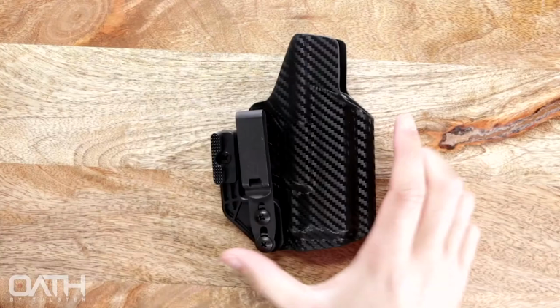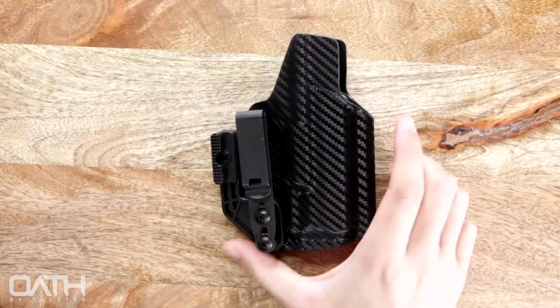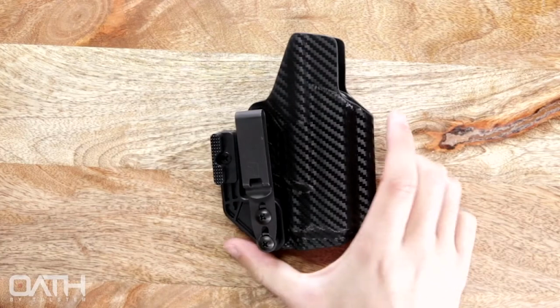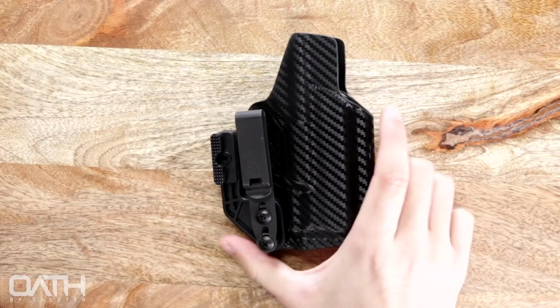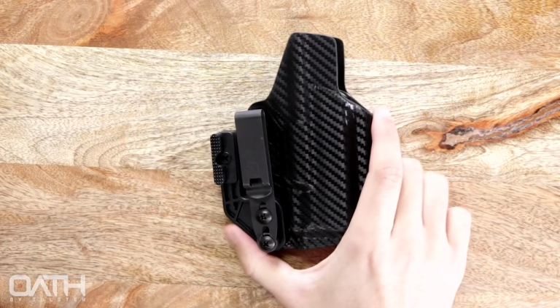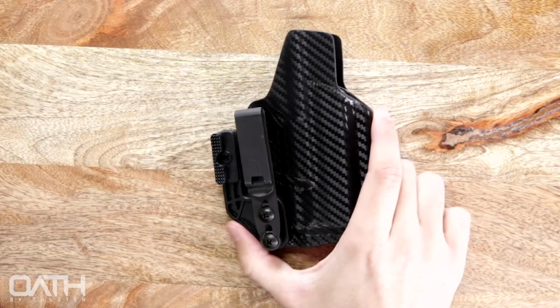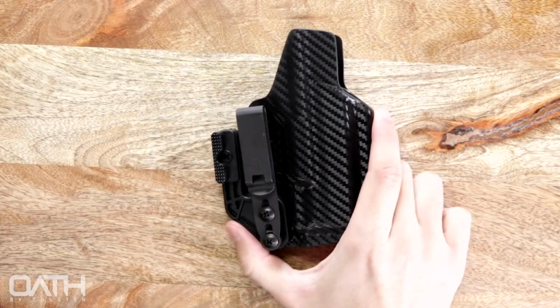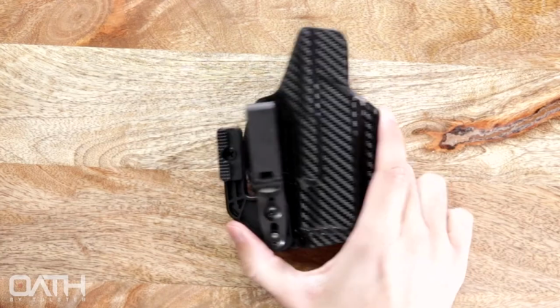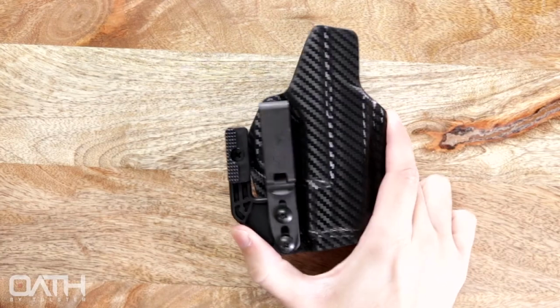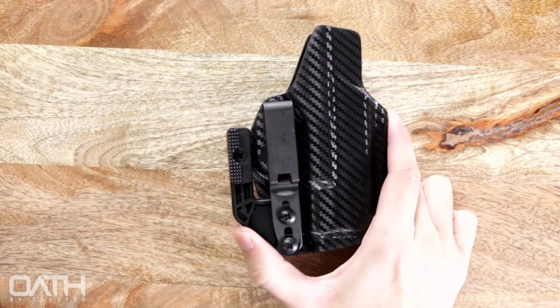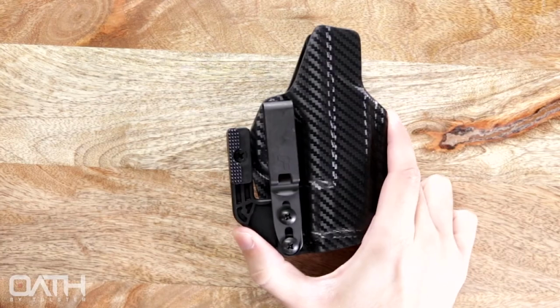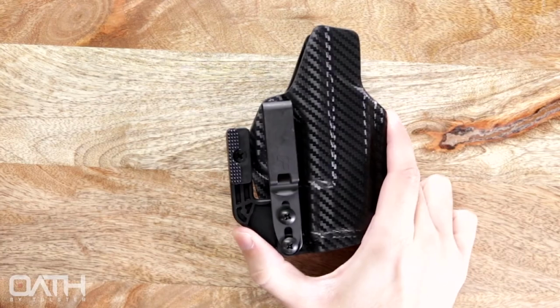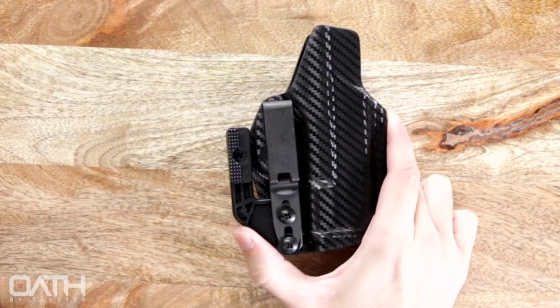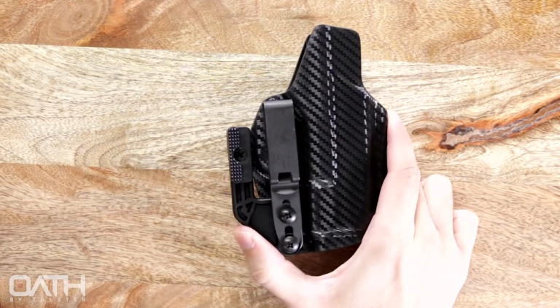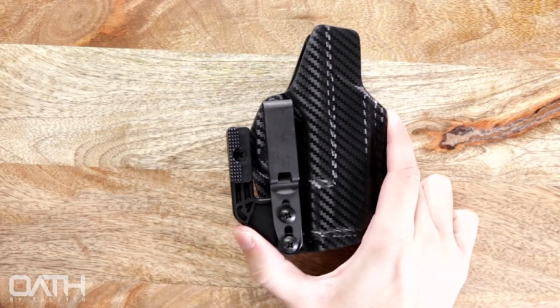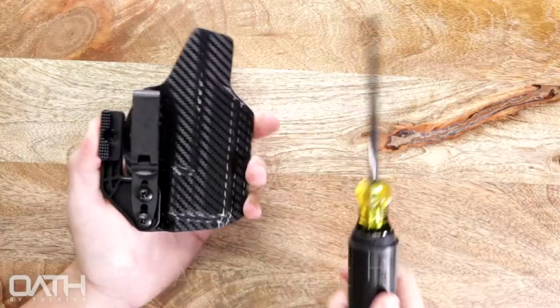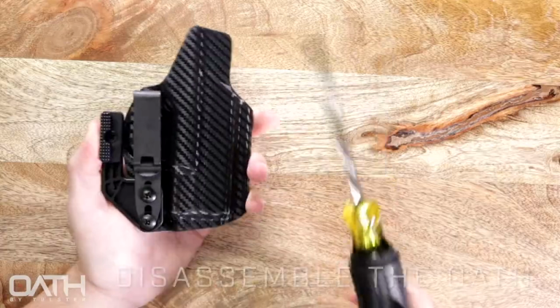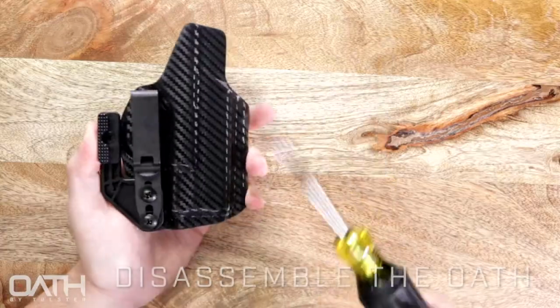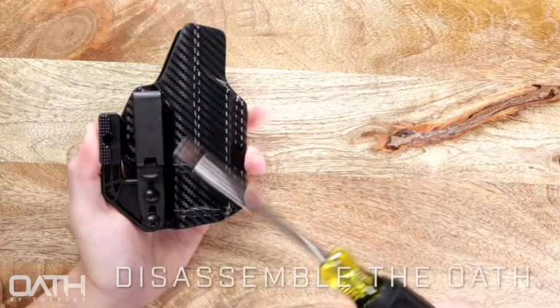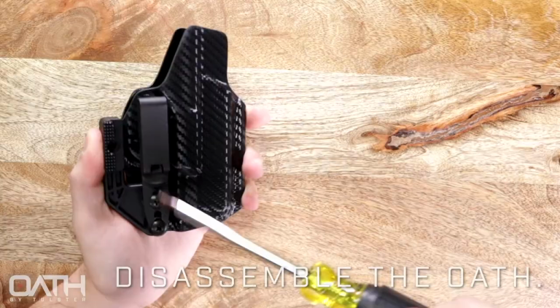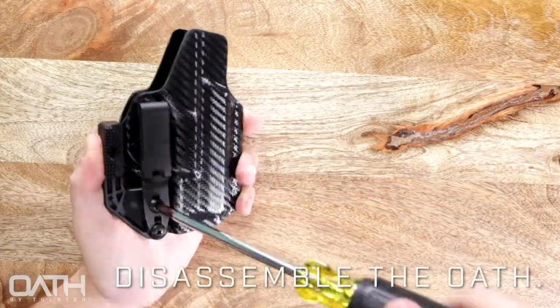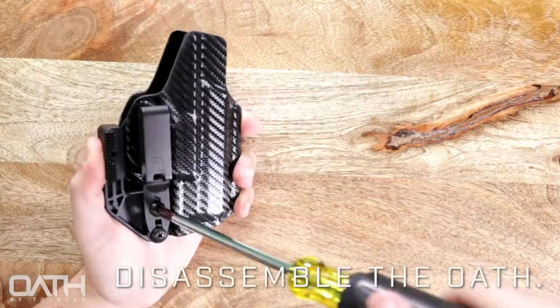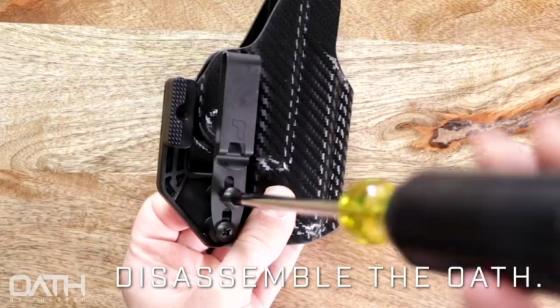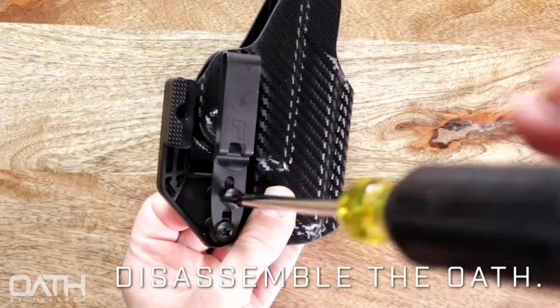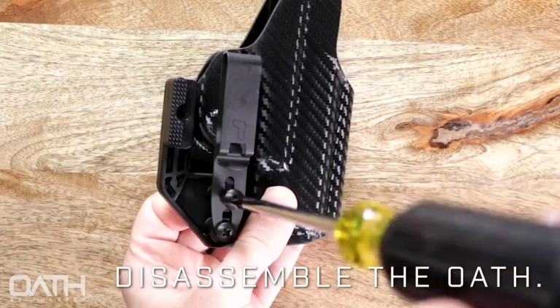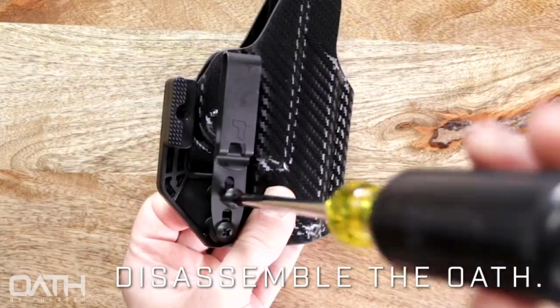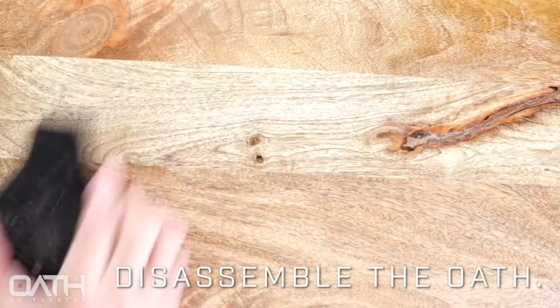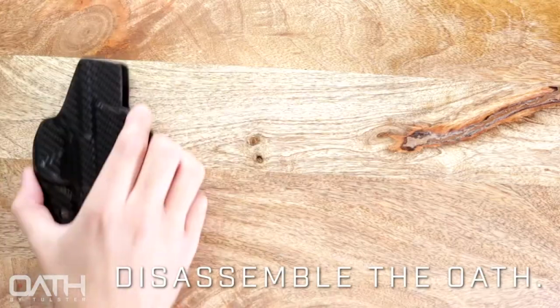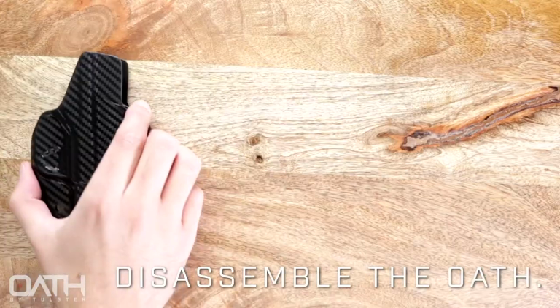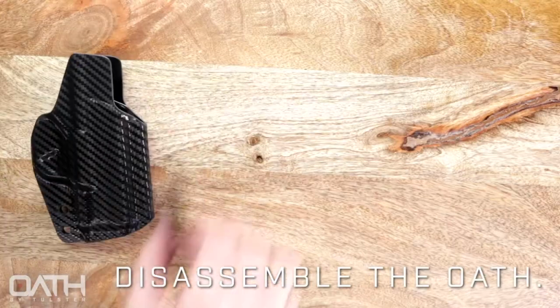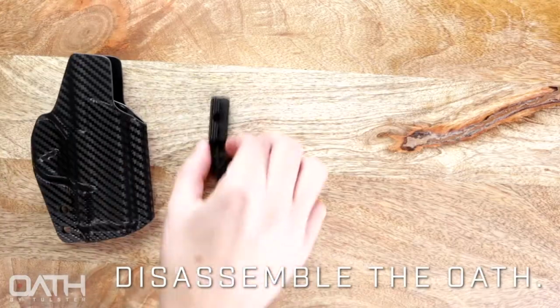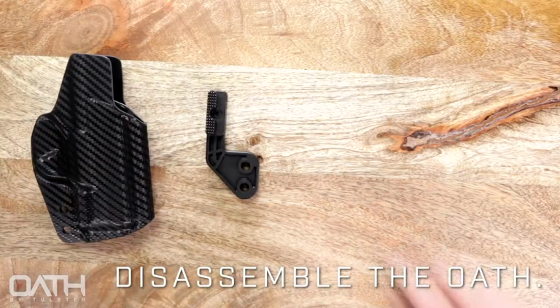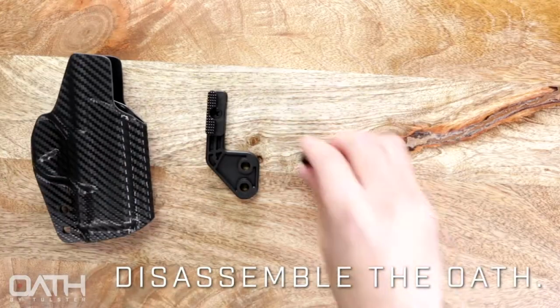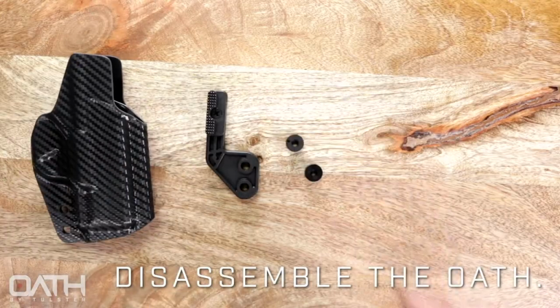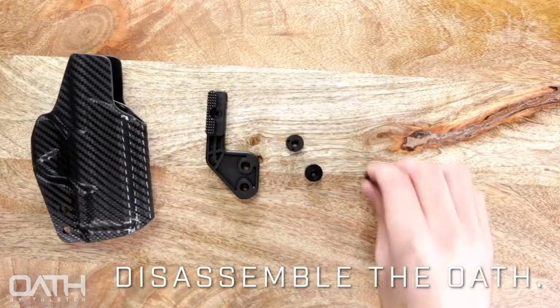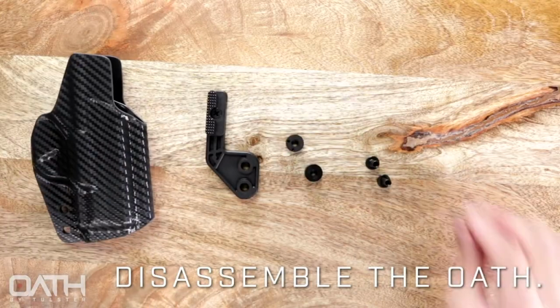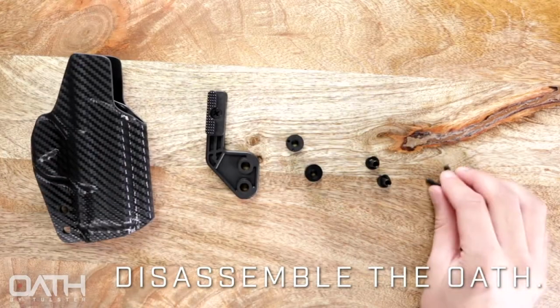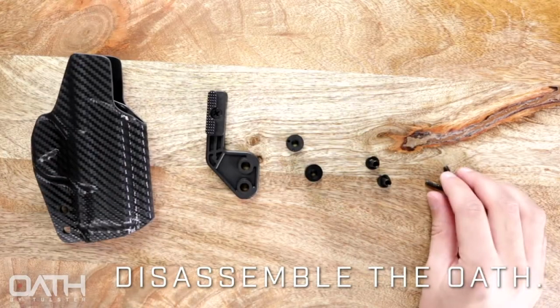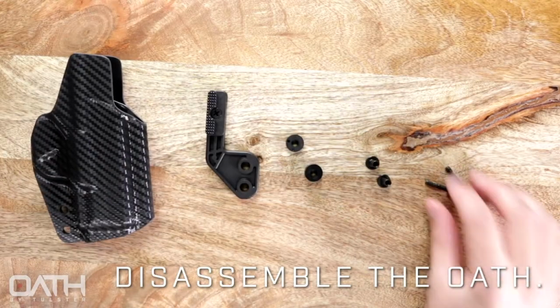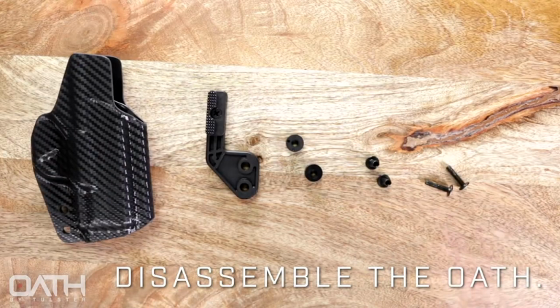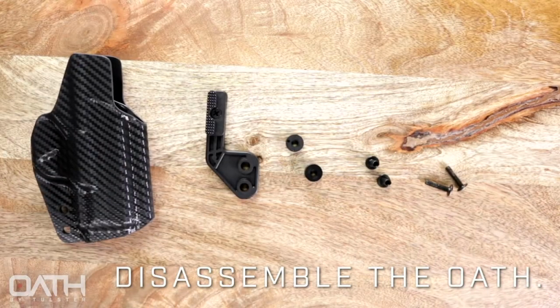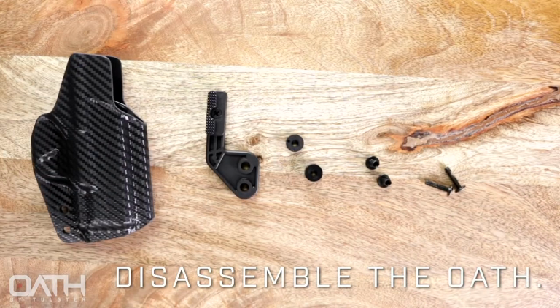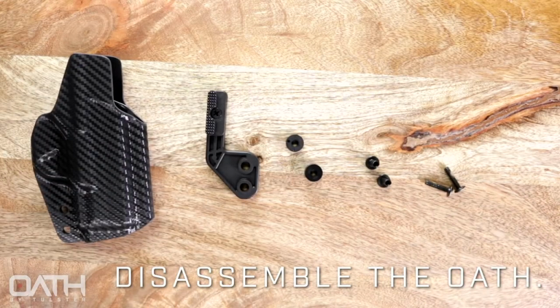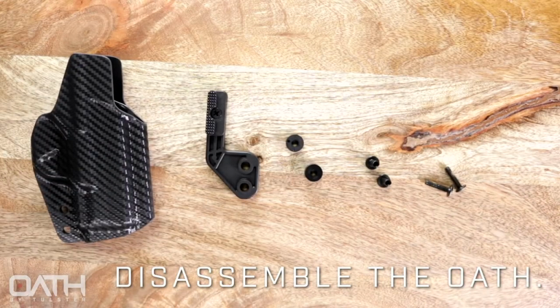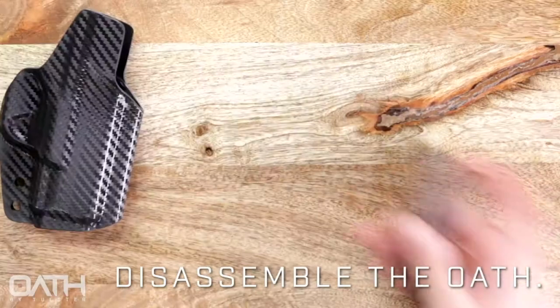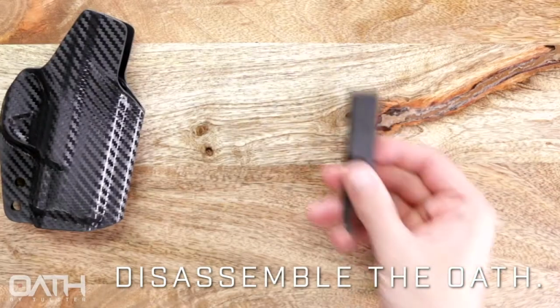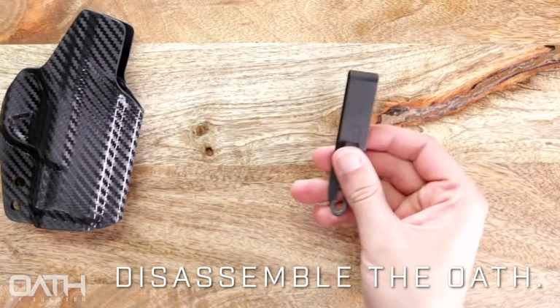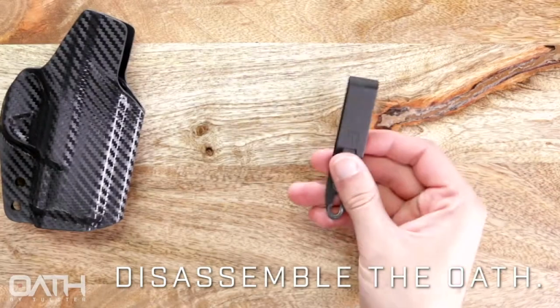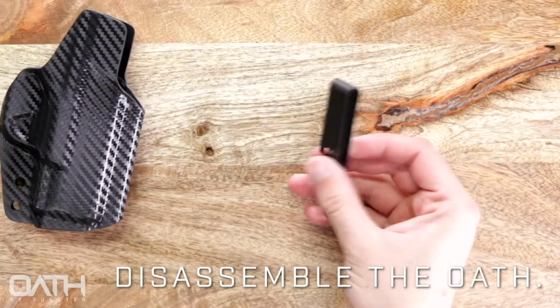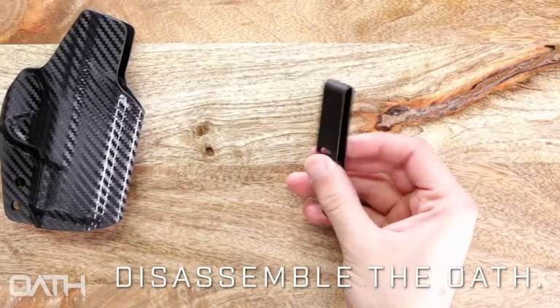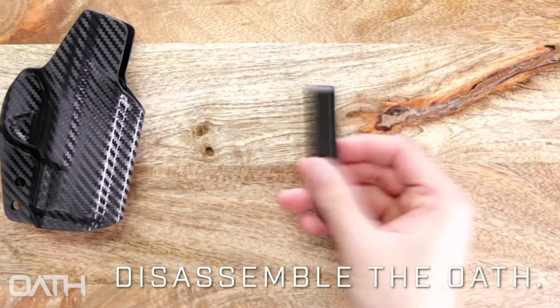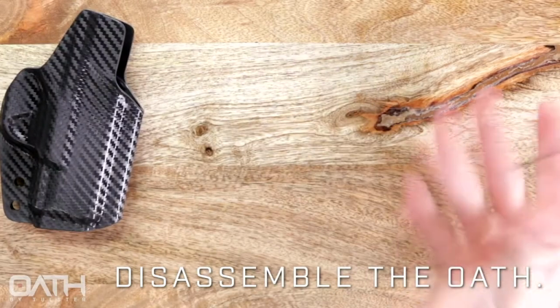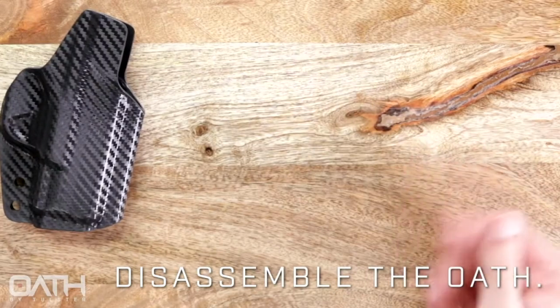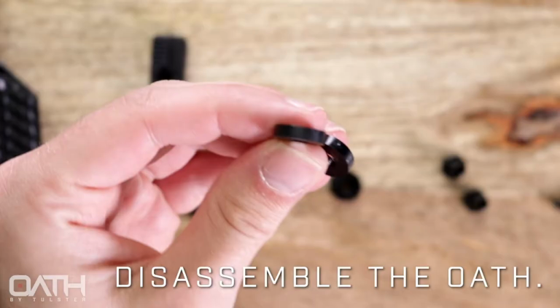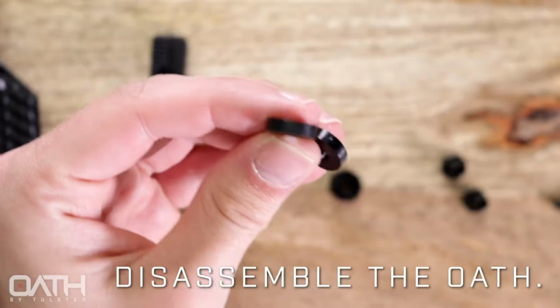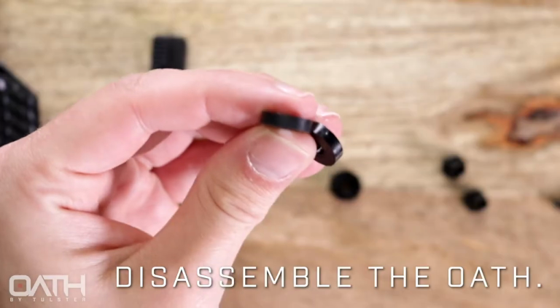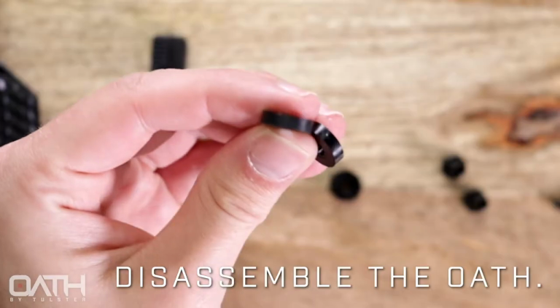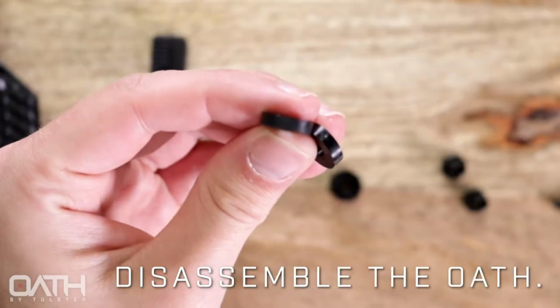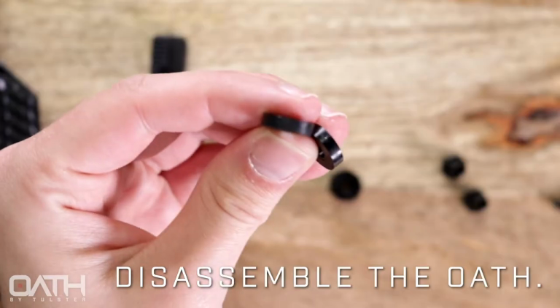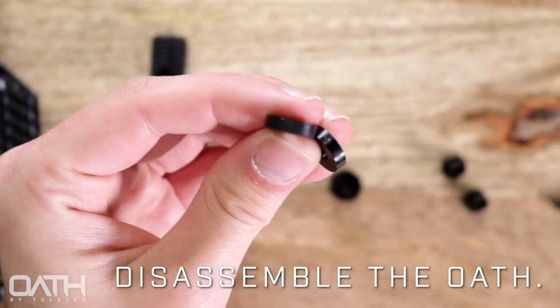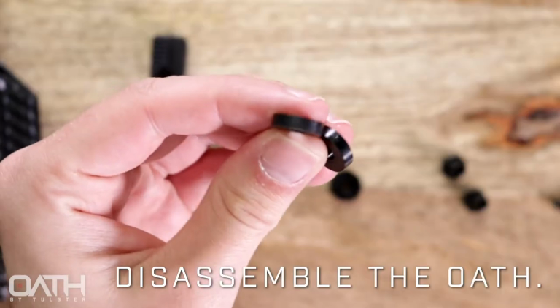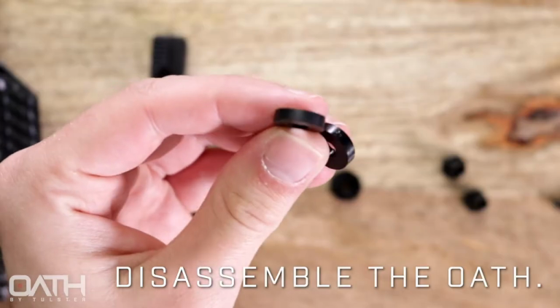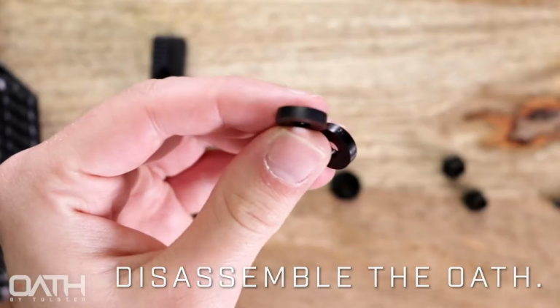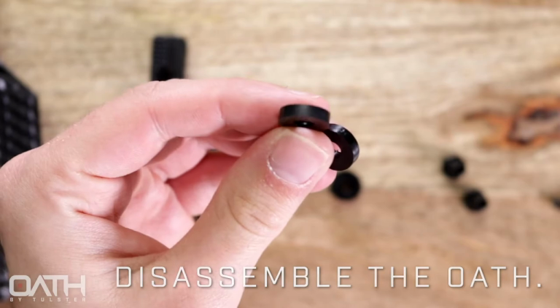Let's go about installing this on our Oath. Fully disassemble your Oath and set aside all of the hardware. We no longer need the DCC clip or the two smaller 1/8-inch posts.